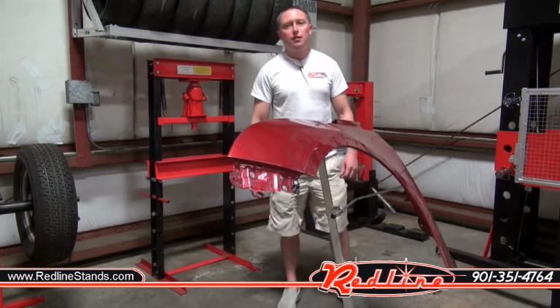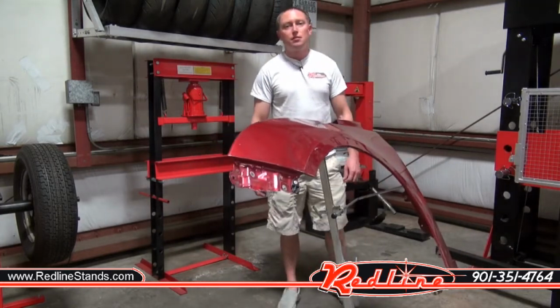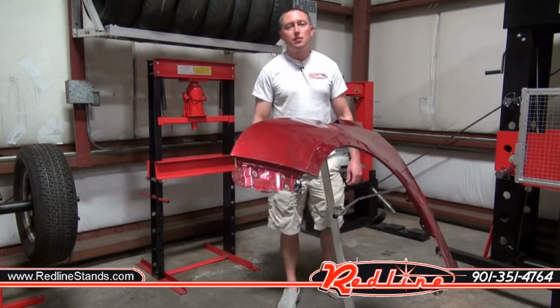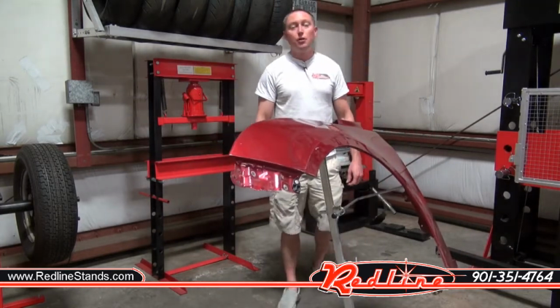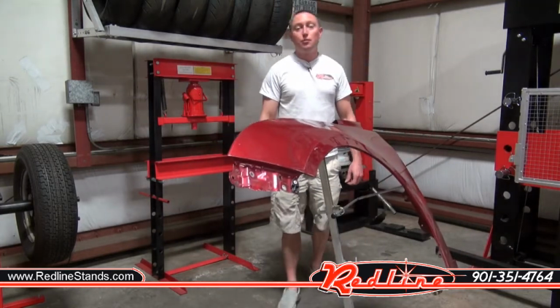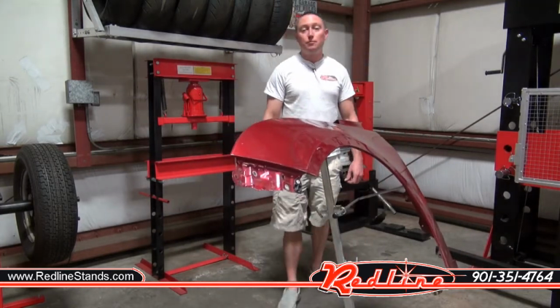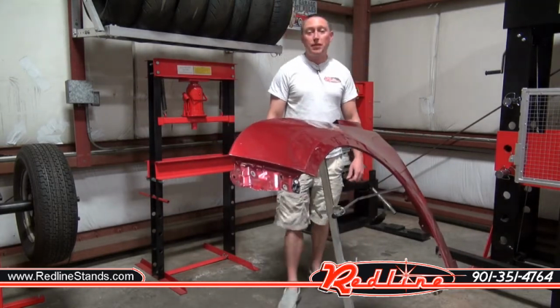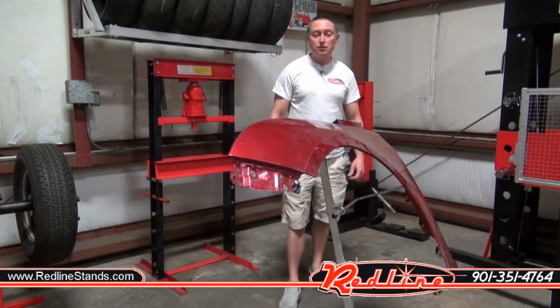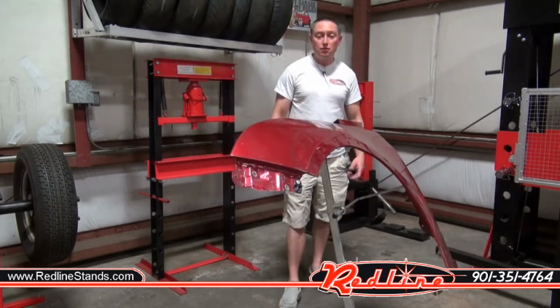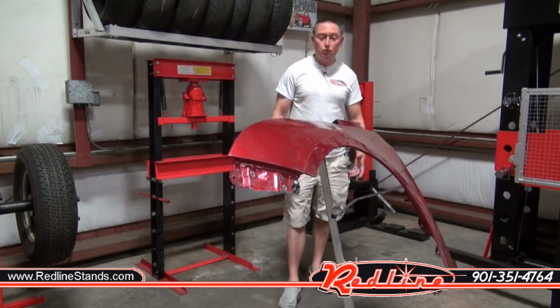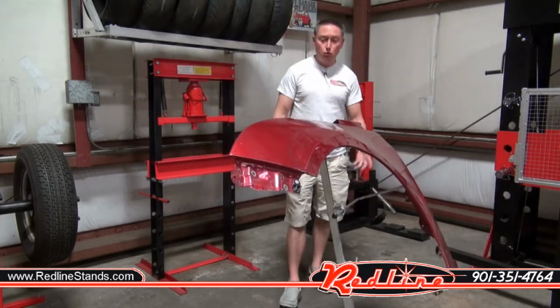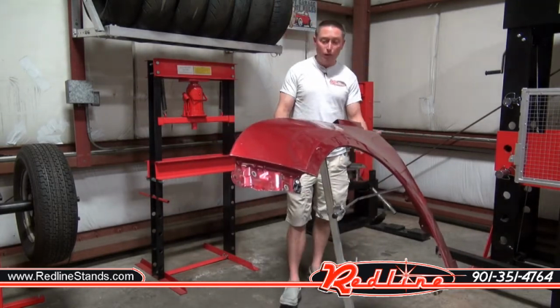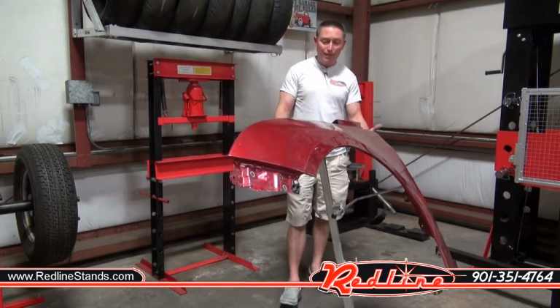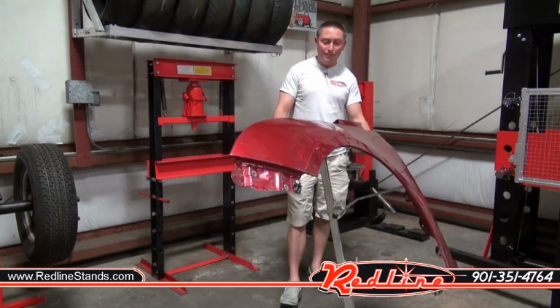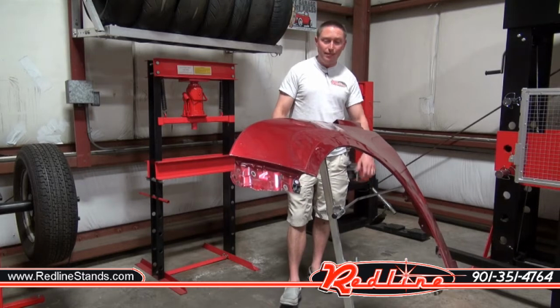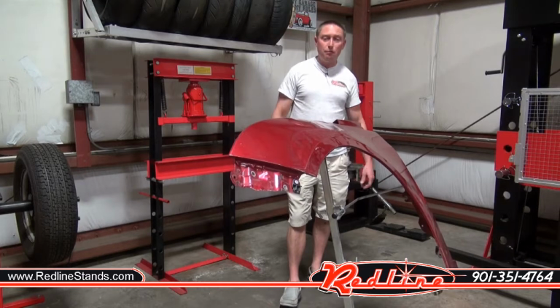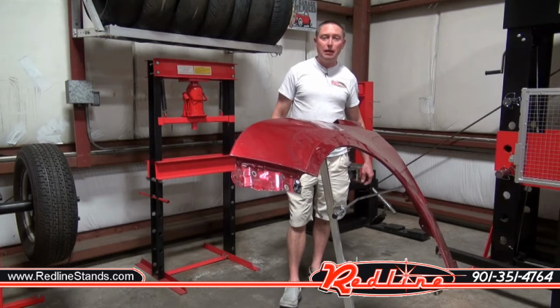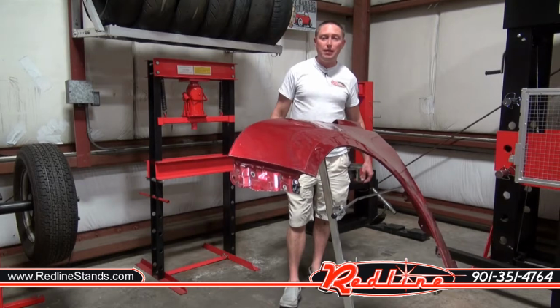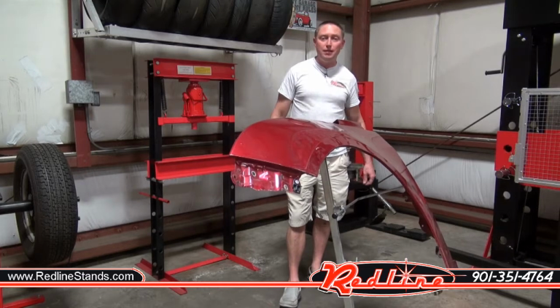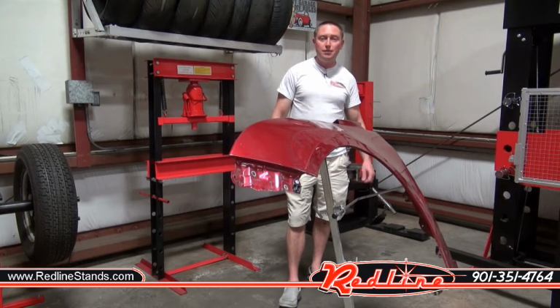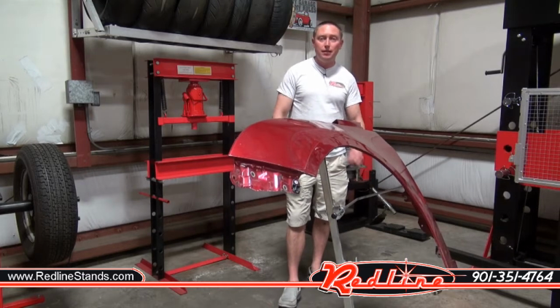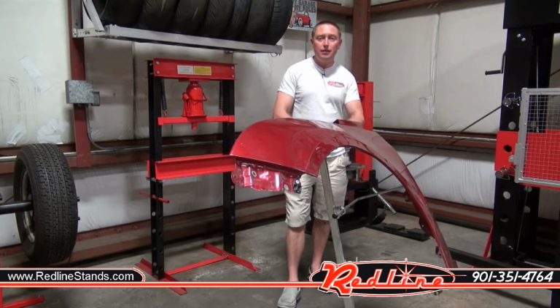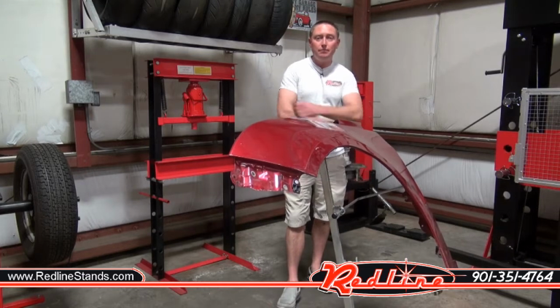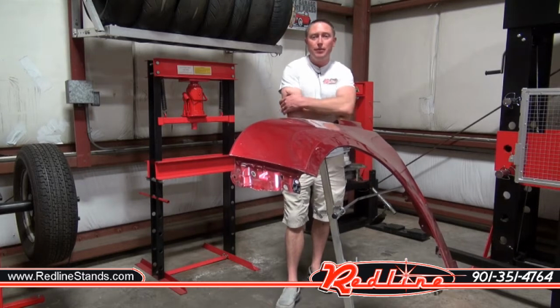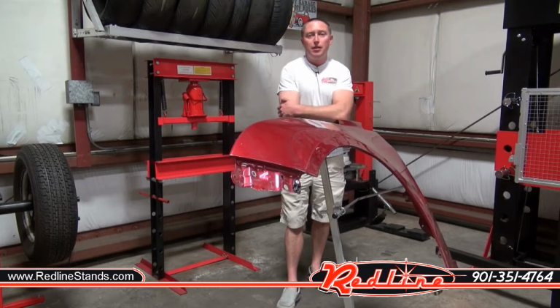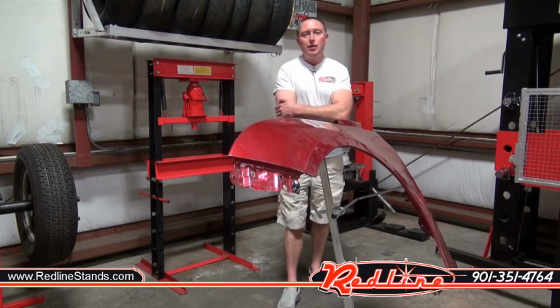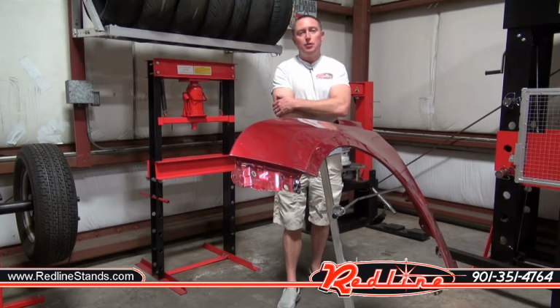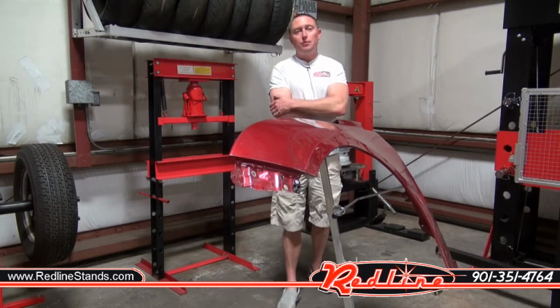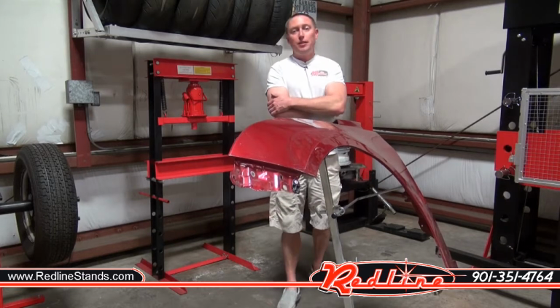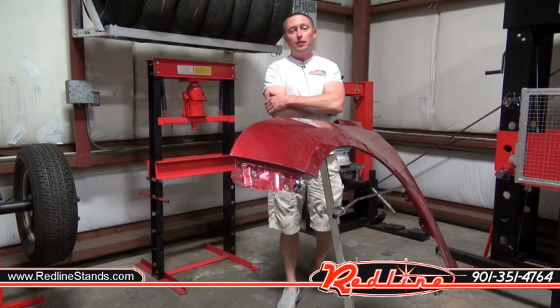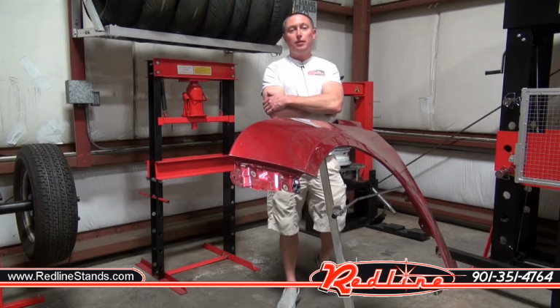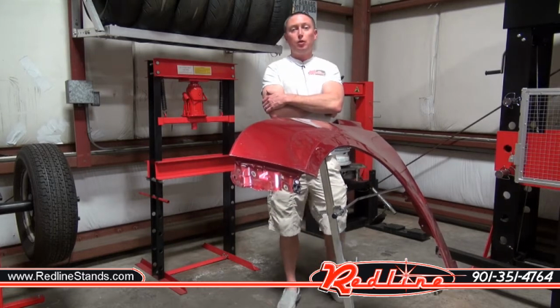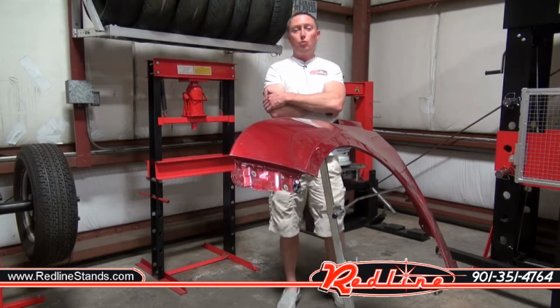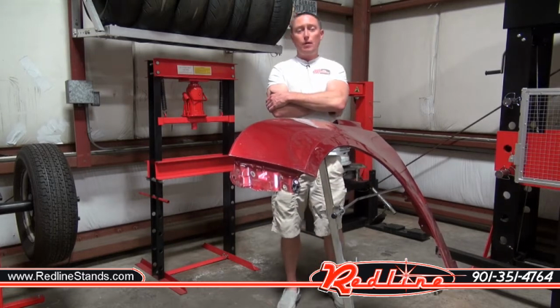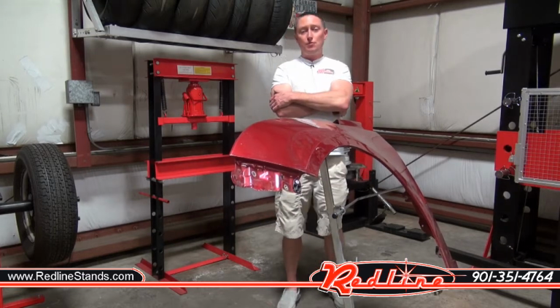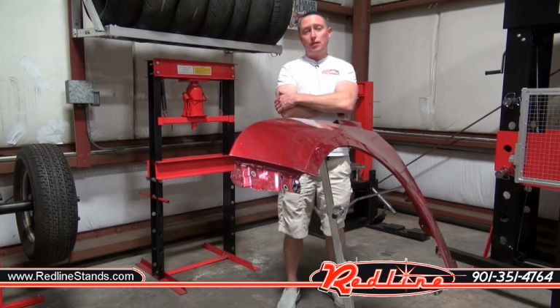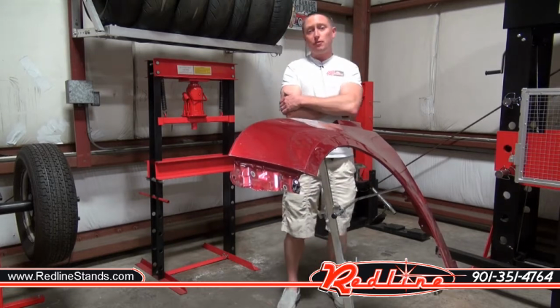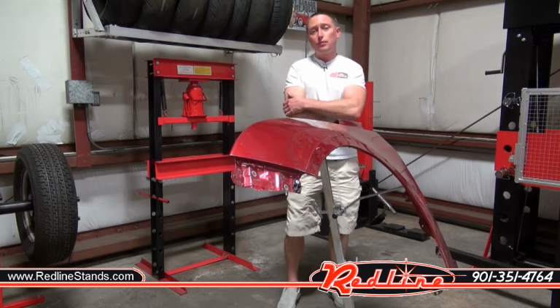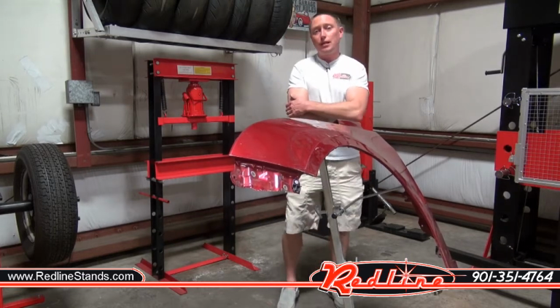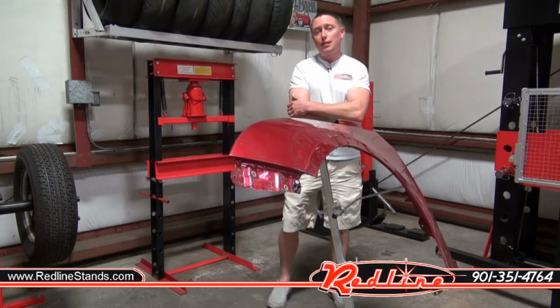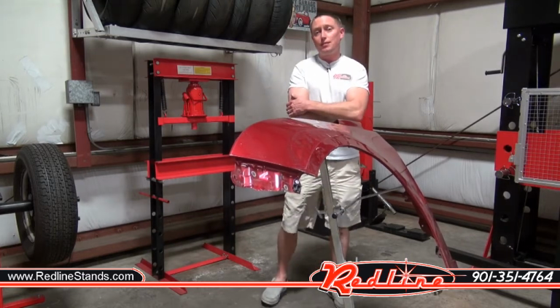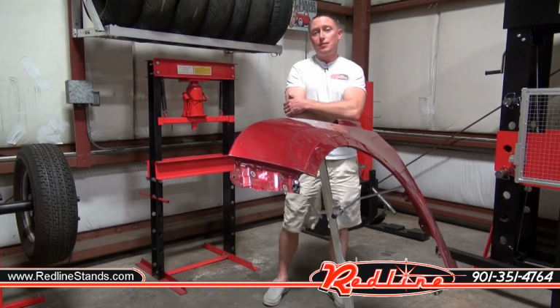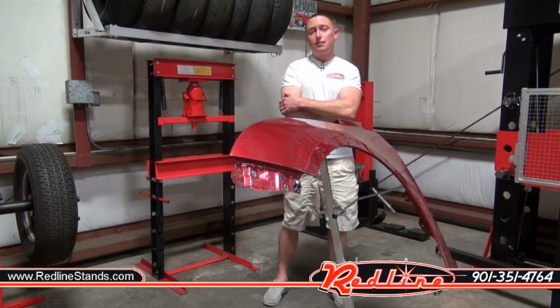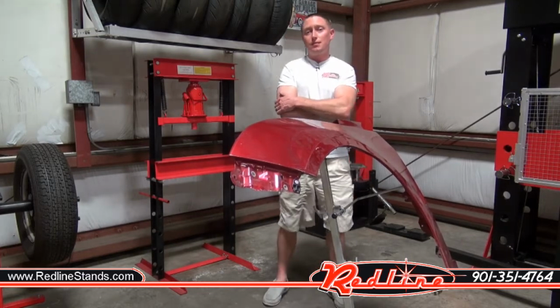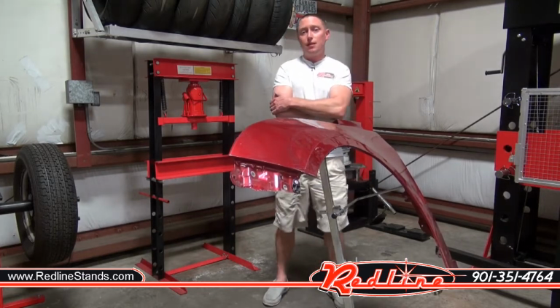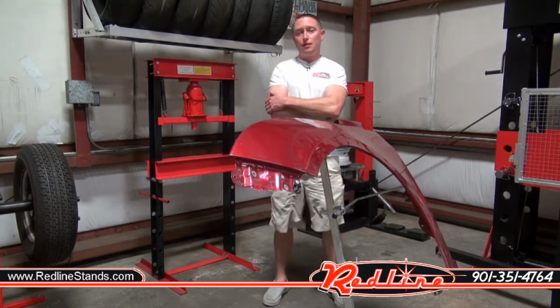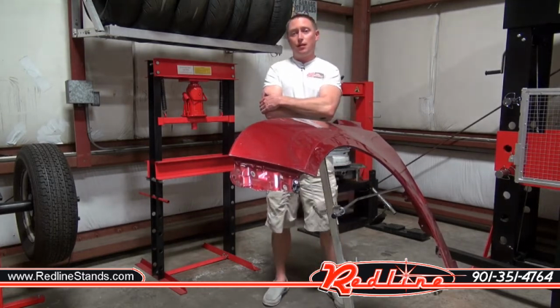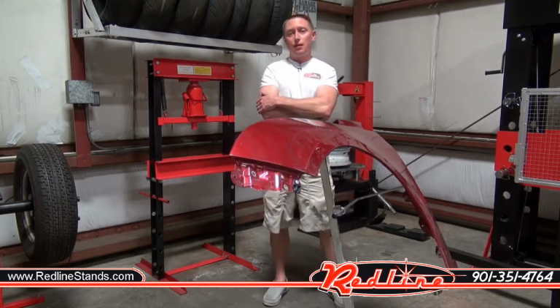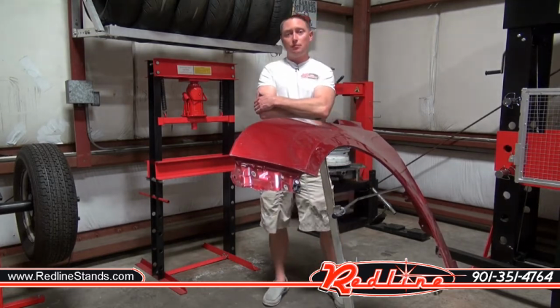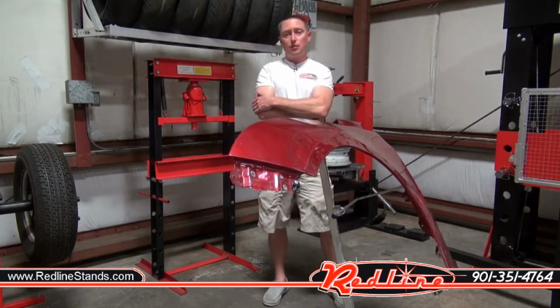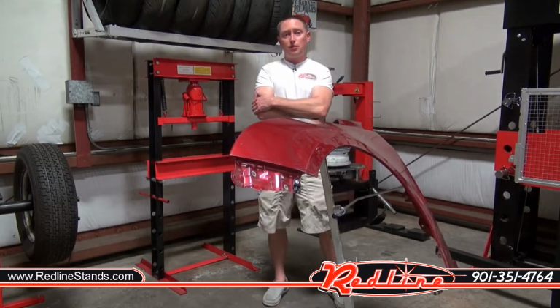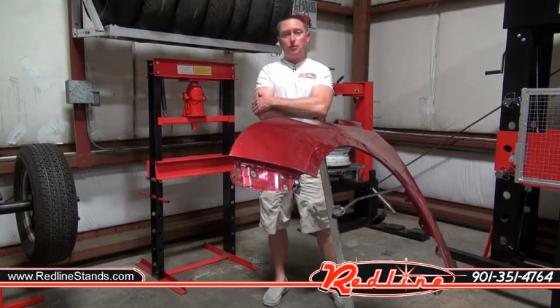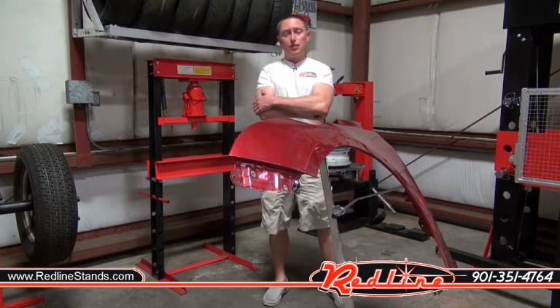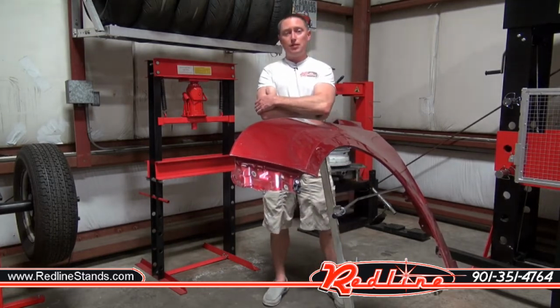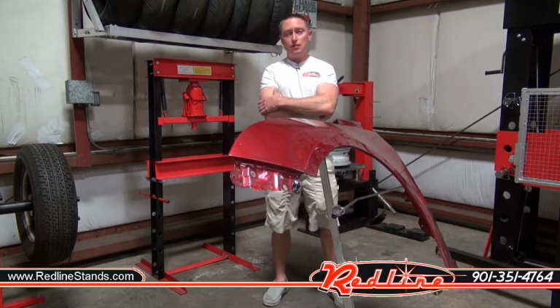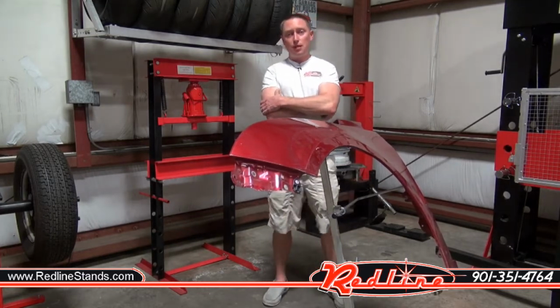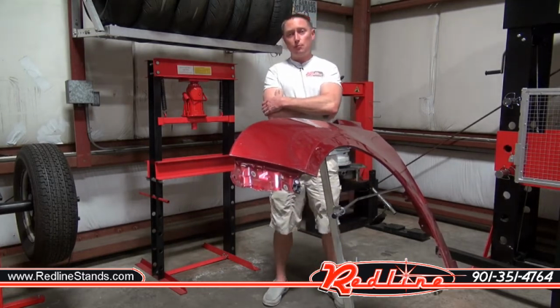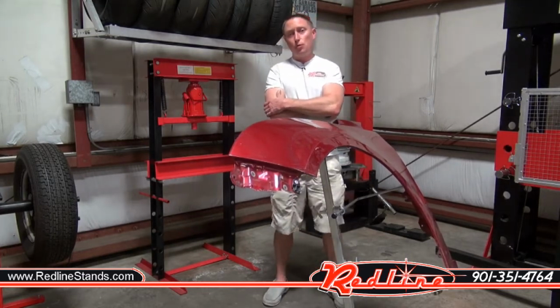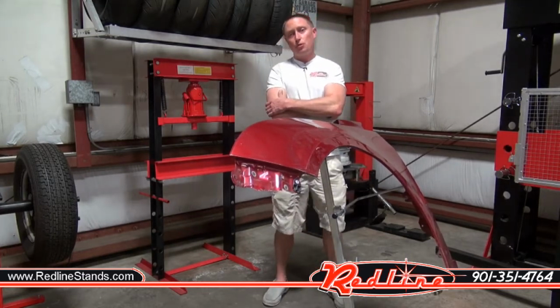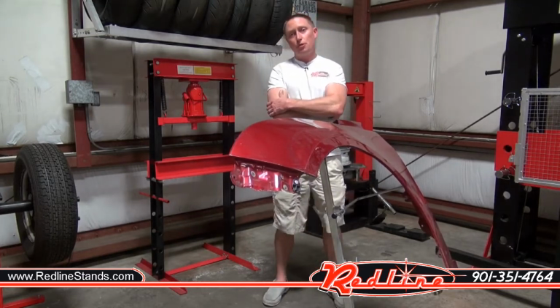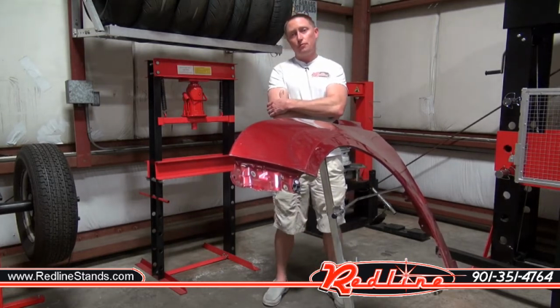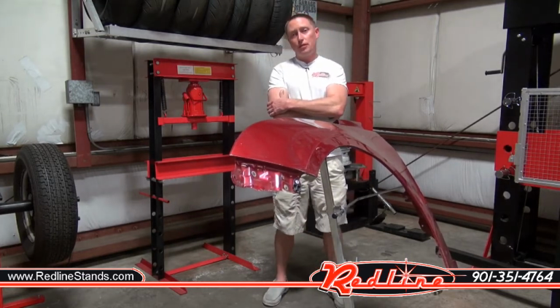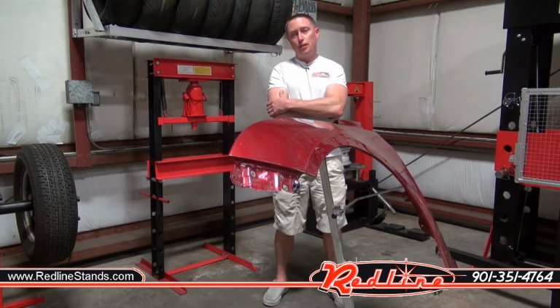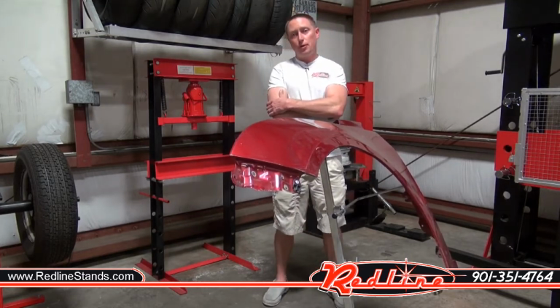So that's the new wing thing painting stand. You can get it at our website redlinestands.com. Thanks for taking the time to watch our video.